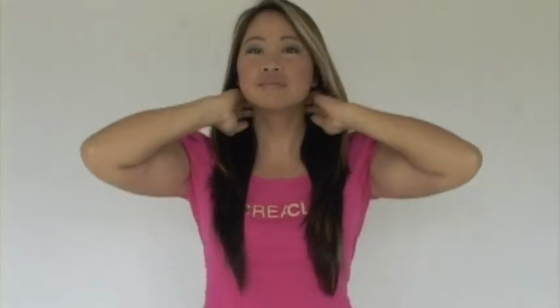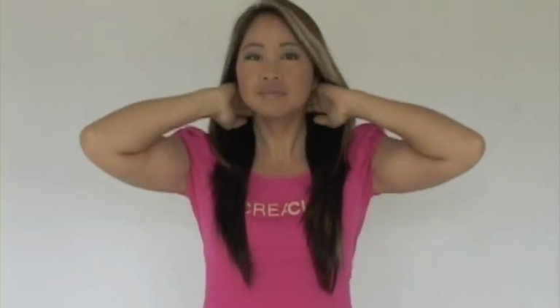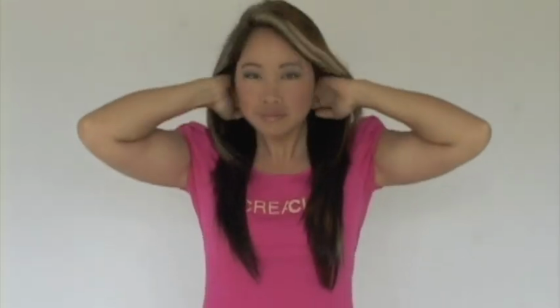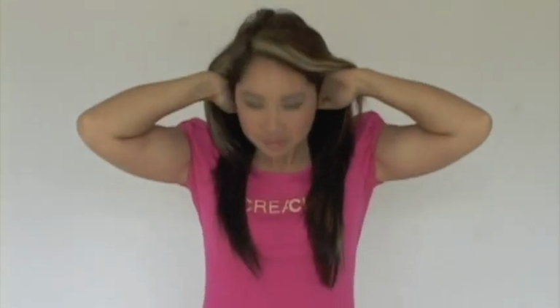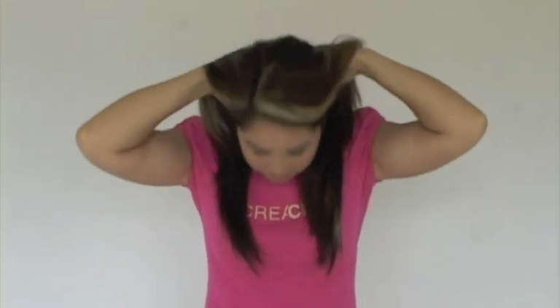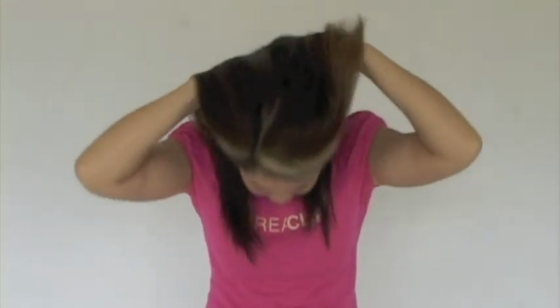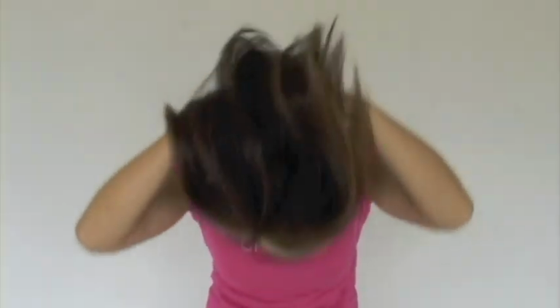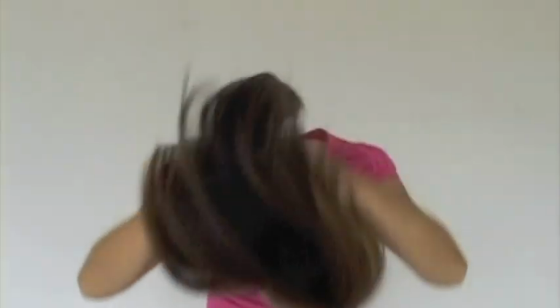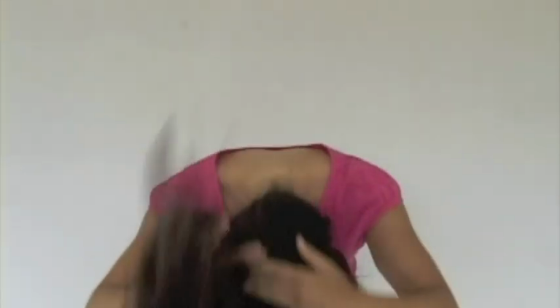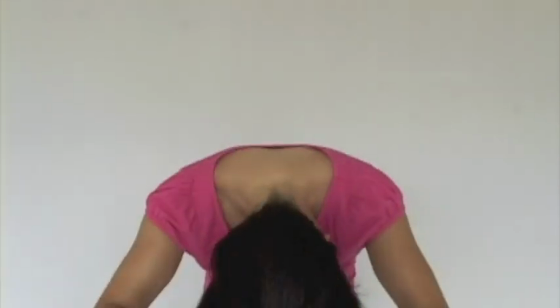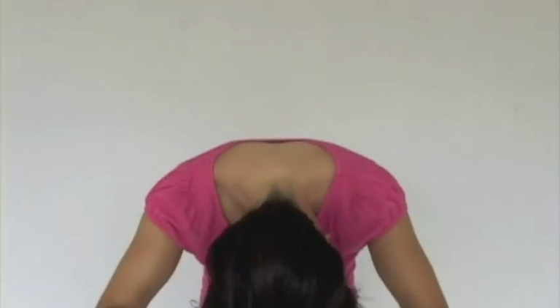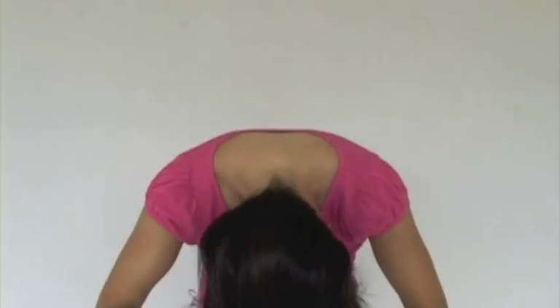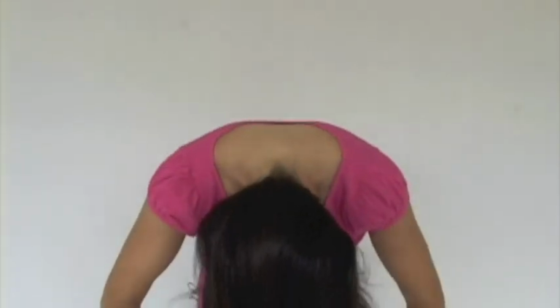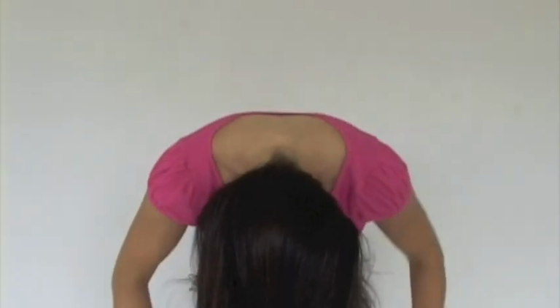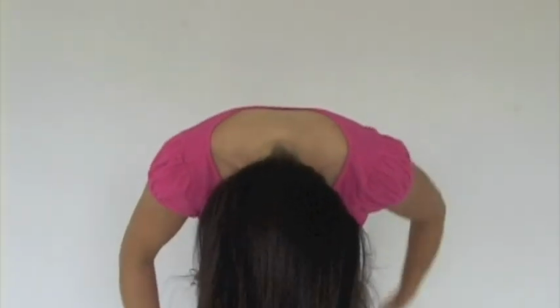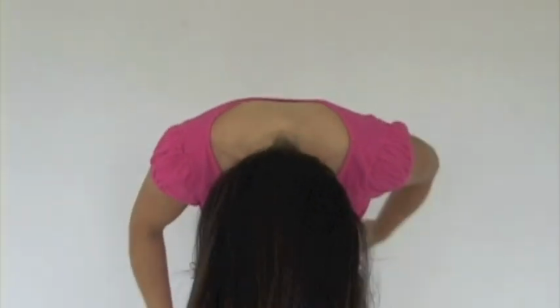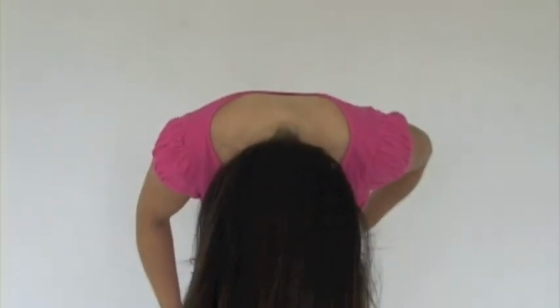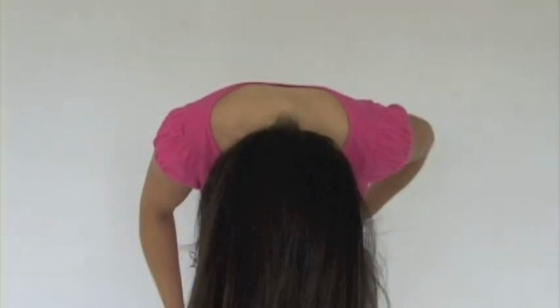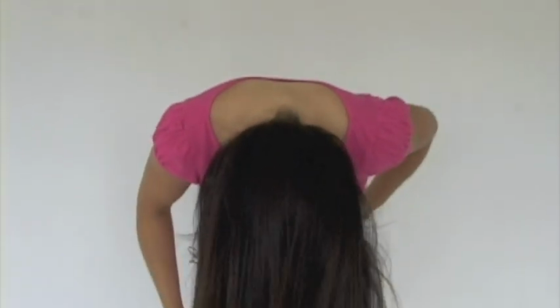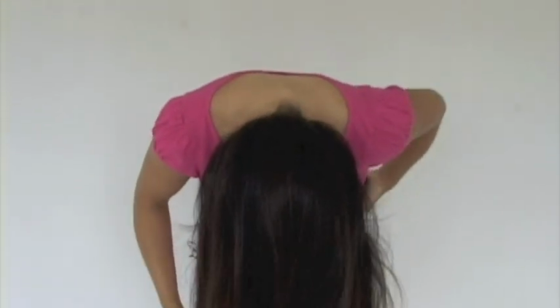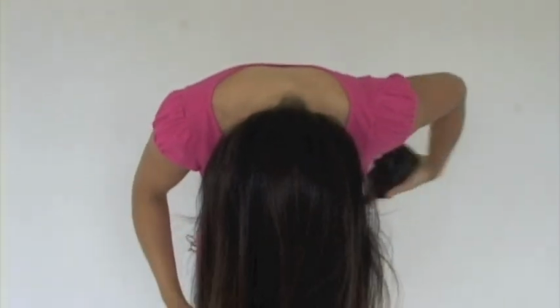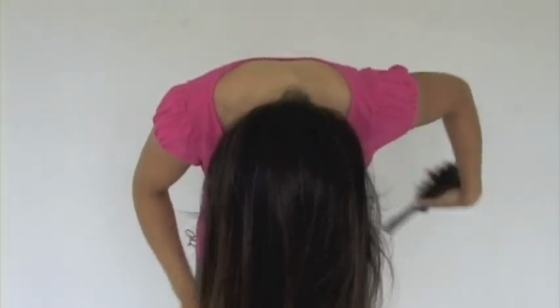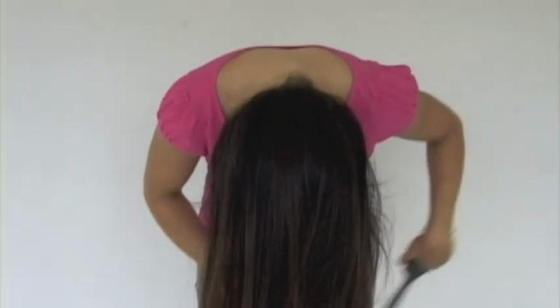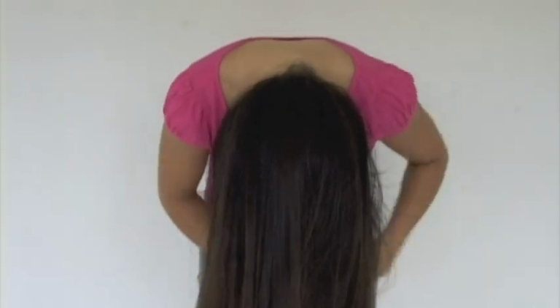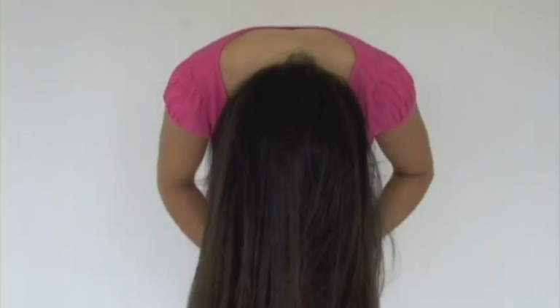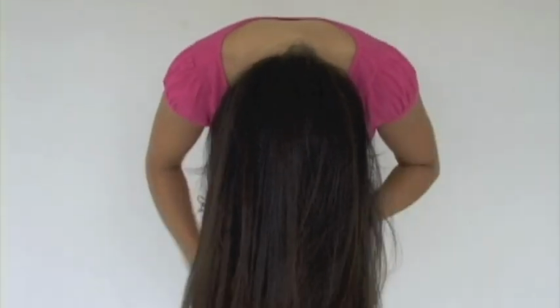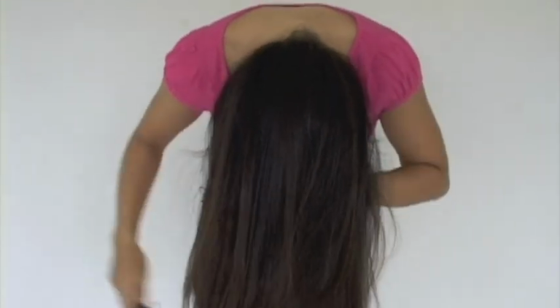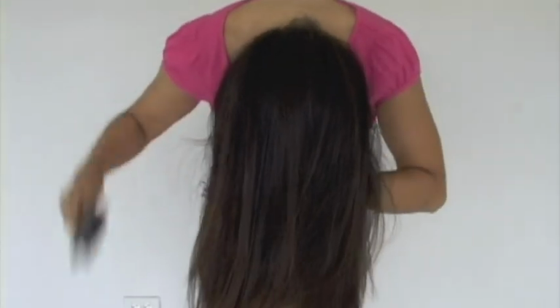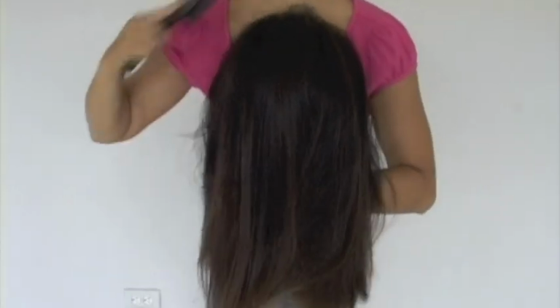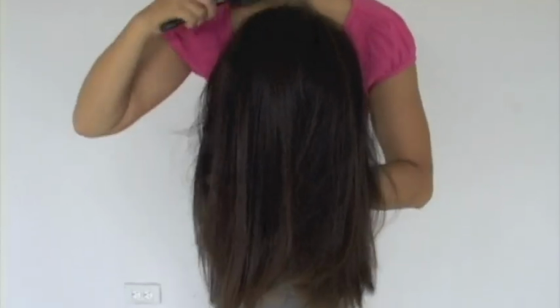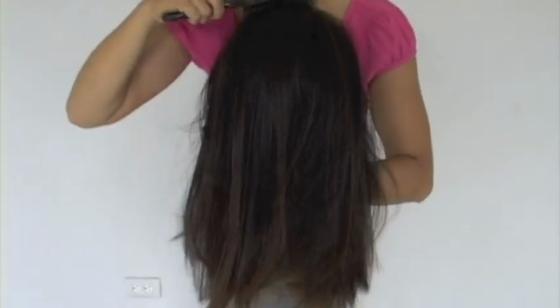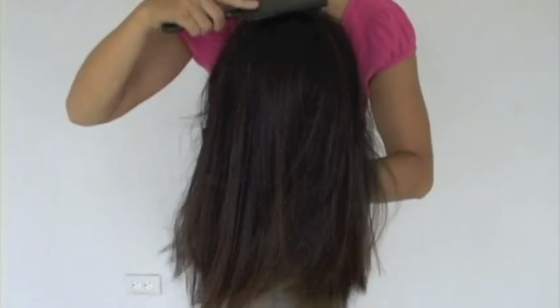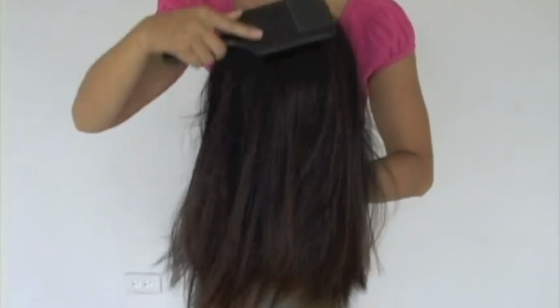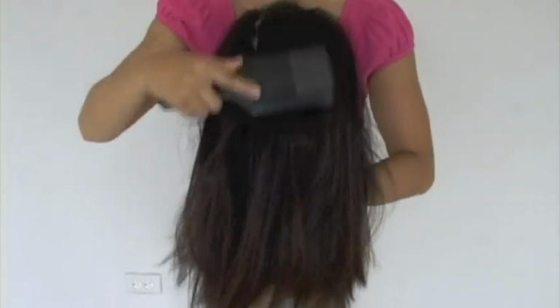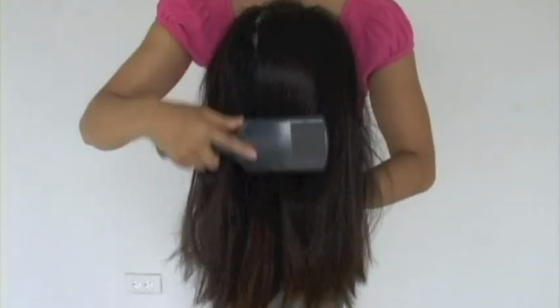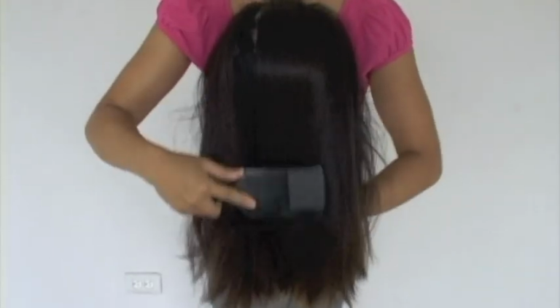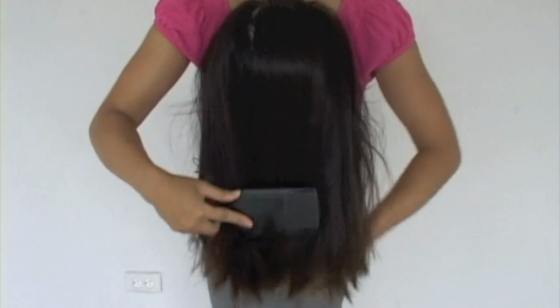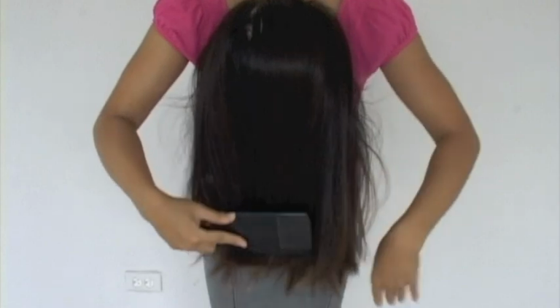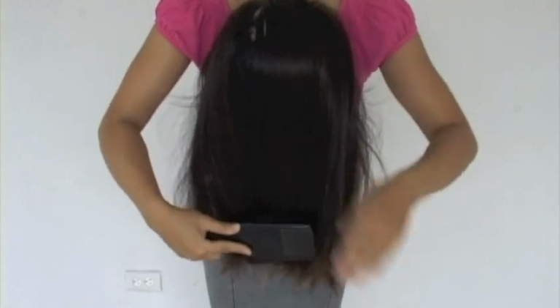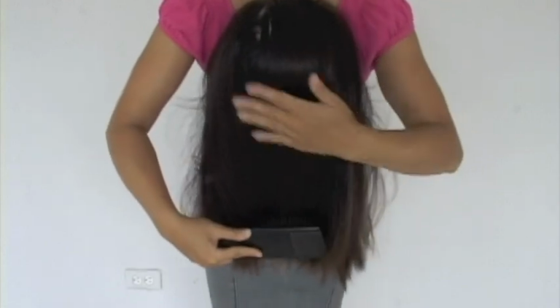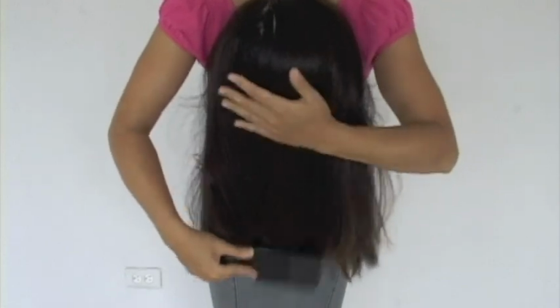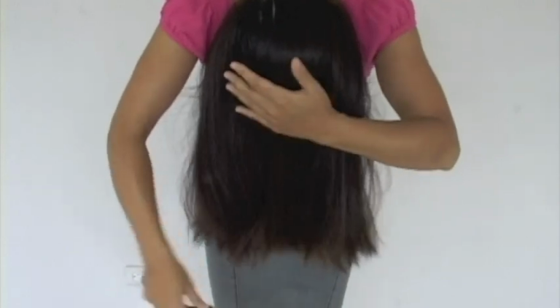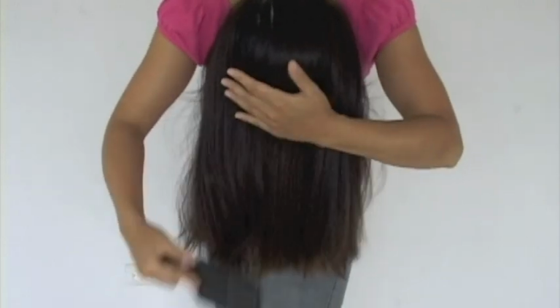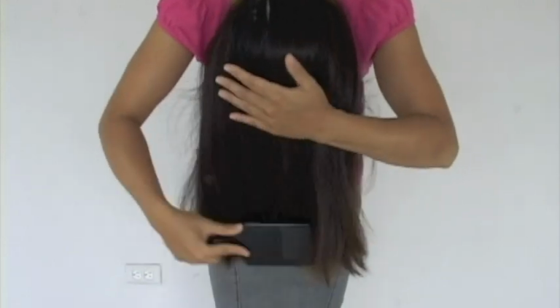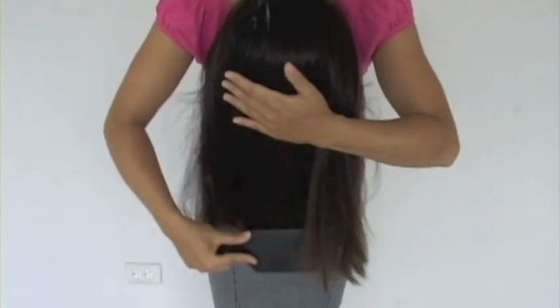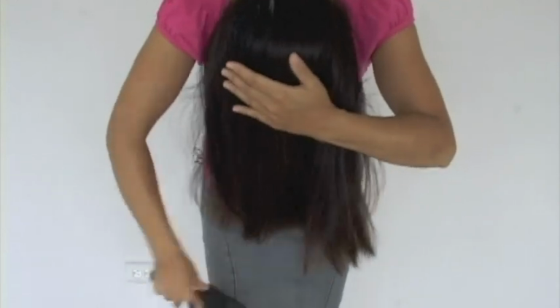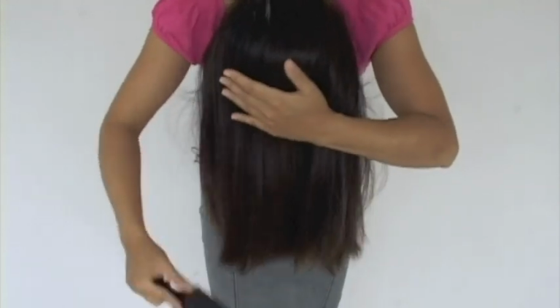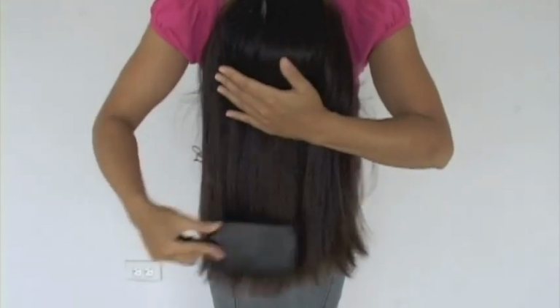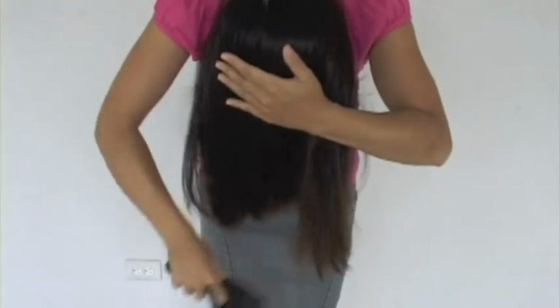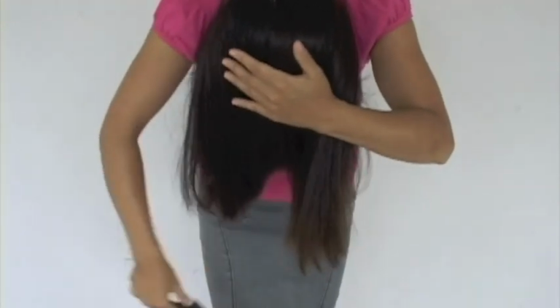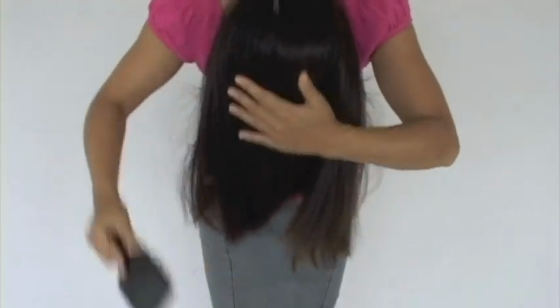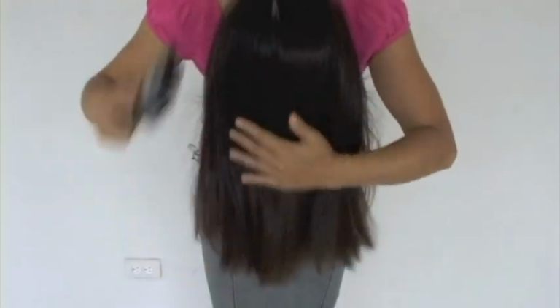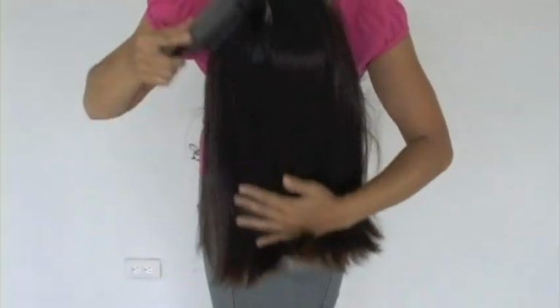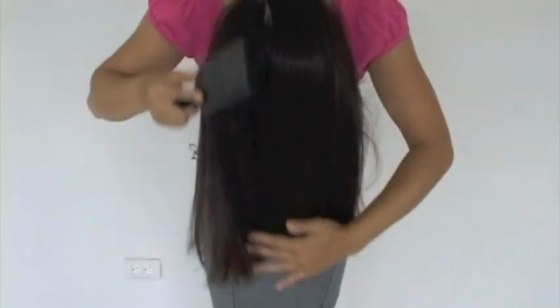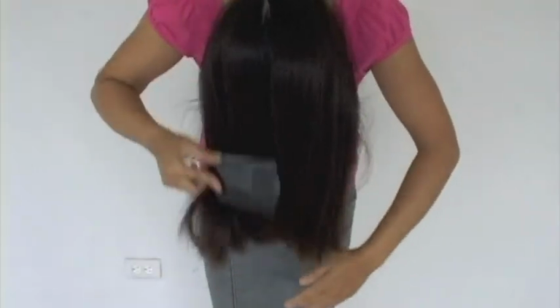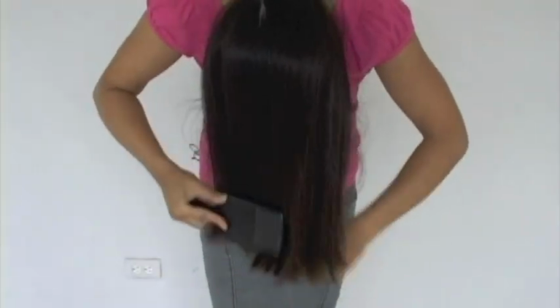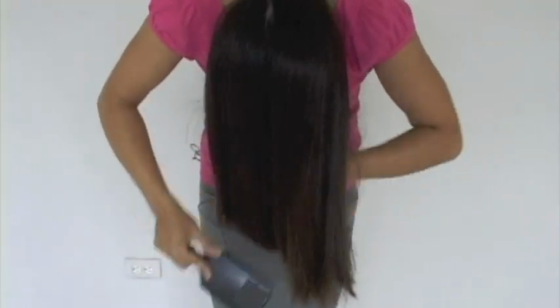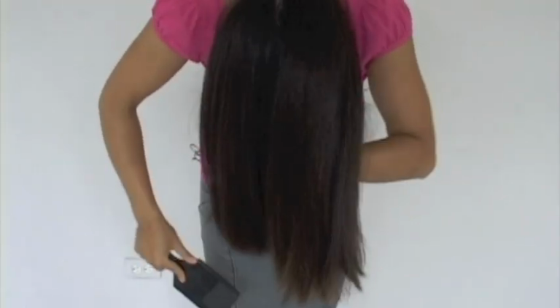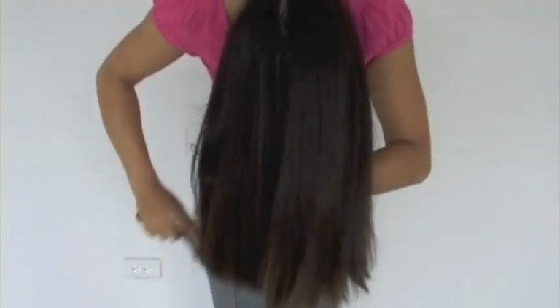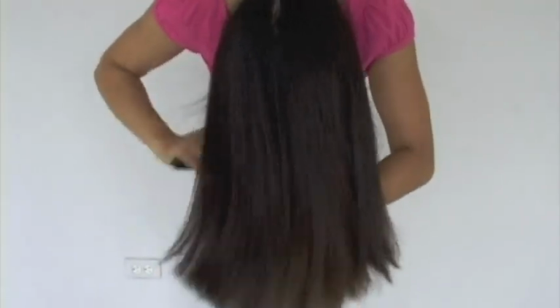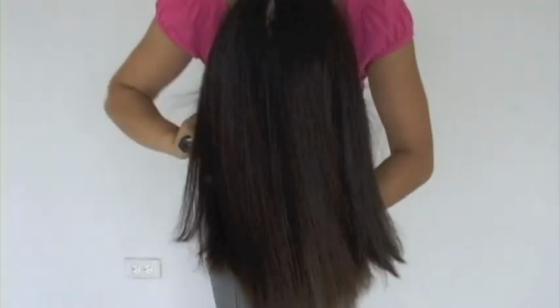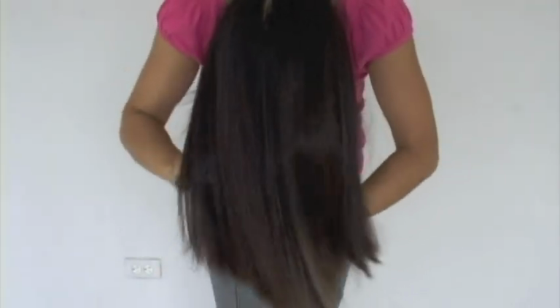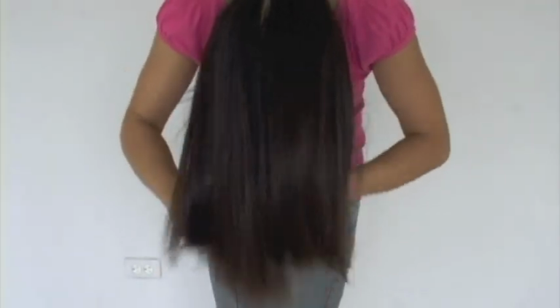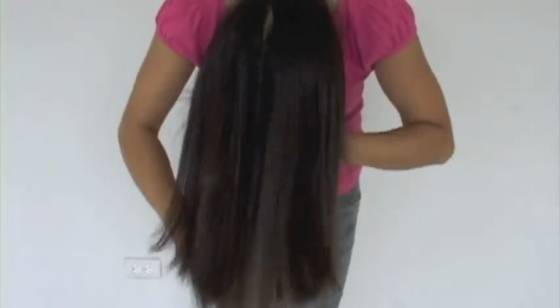First, flip your head over and comb out any knots and tangles. We recommend using the CreaClip on clean, dry hair.